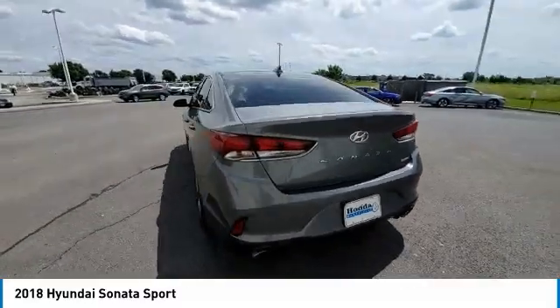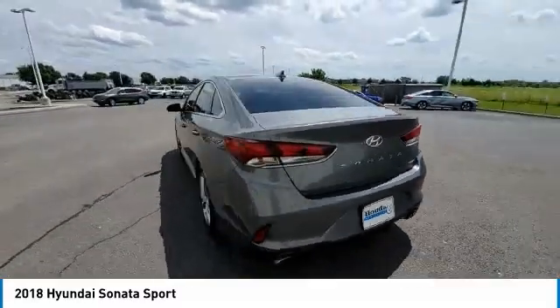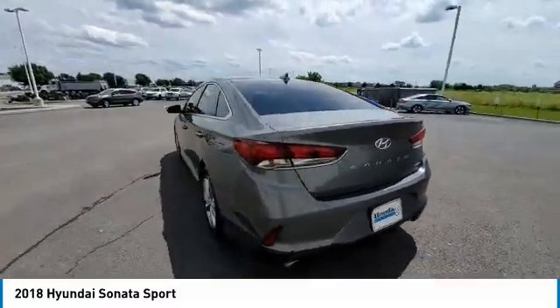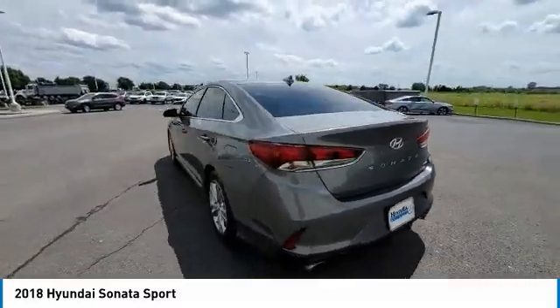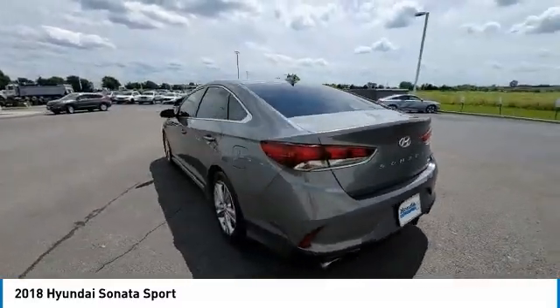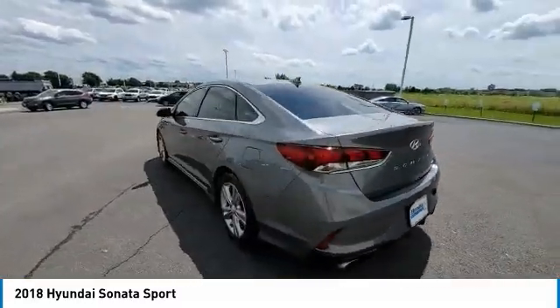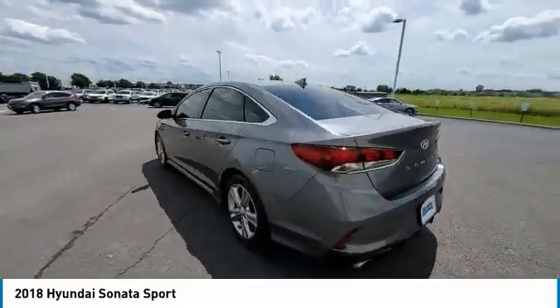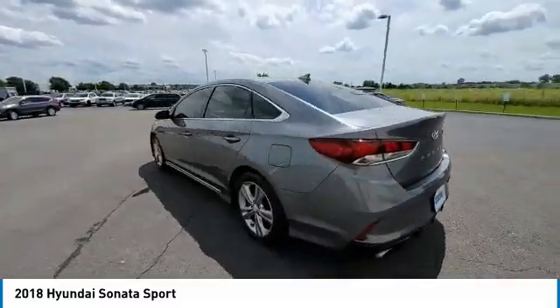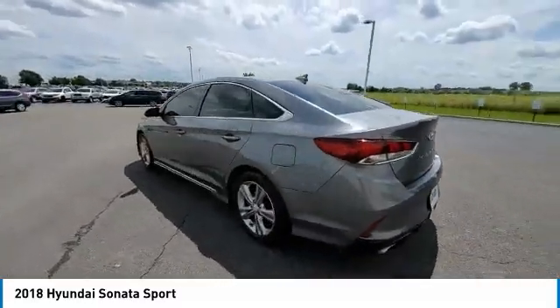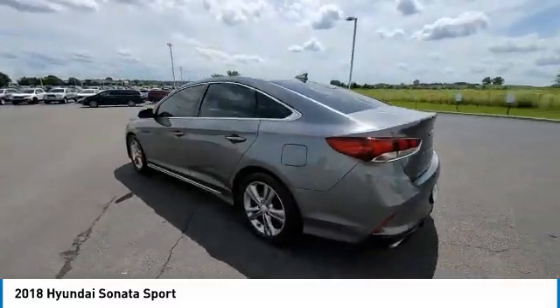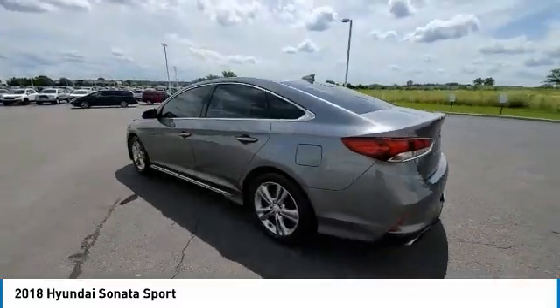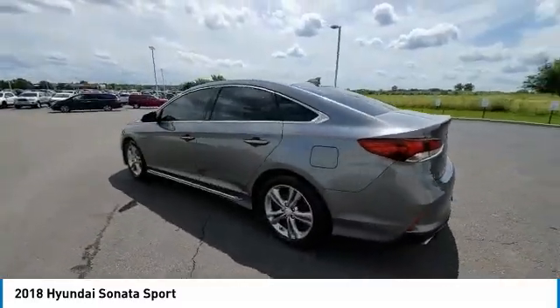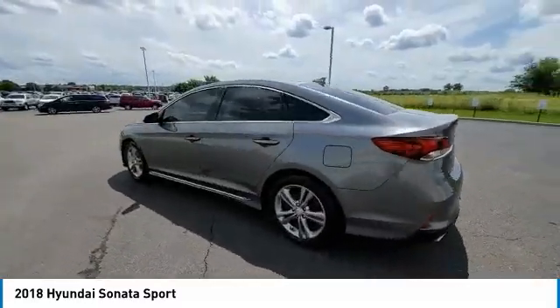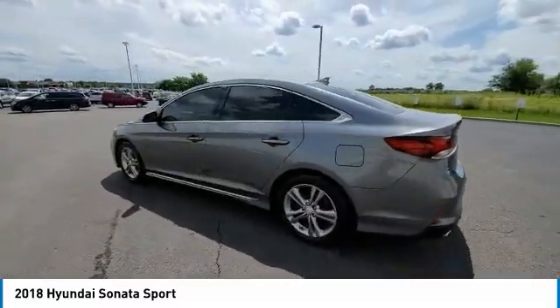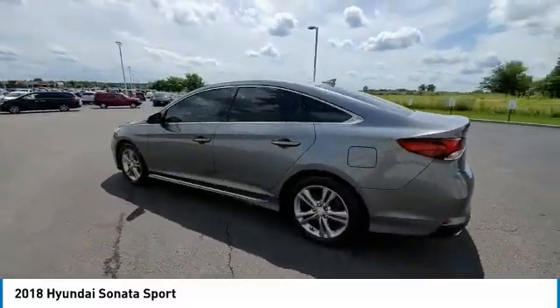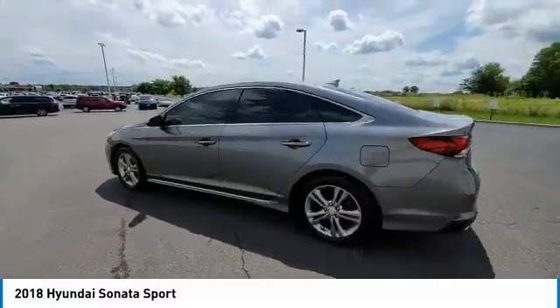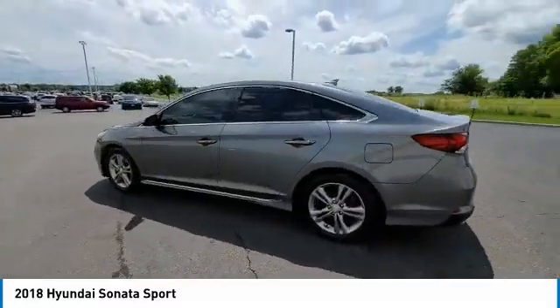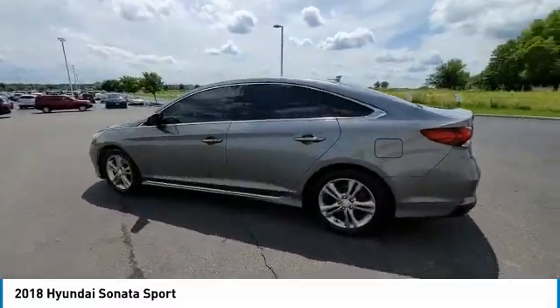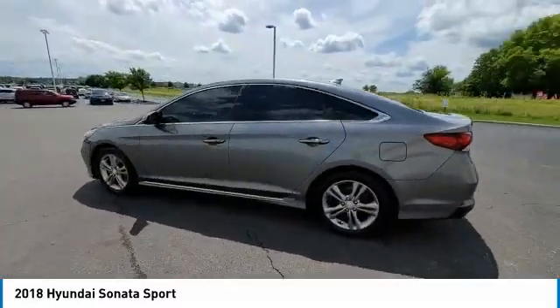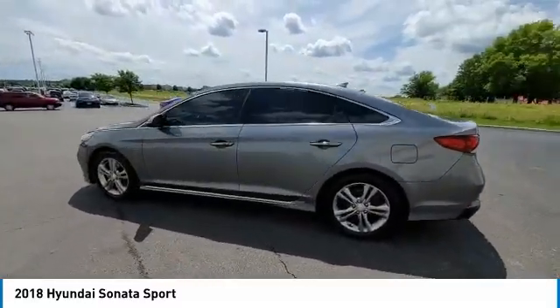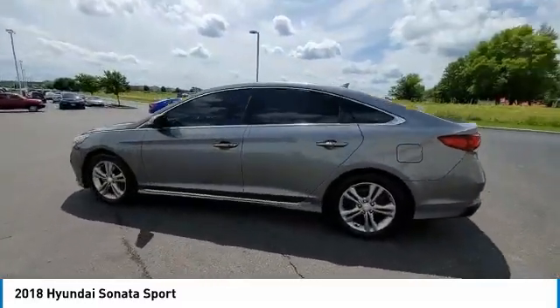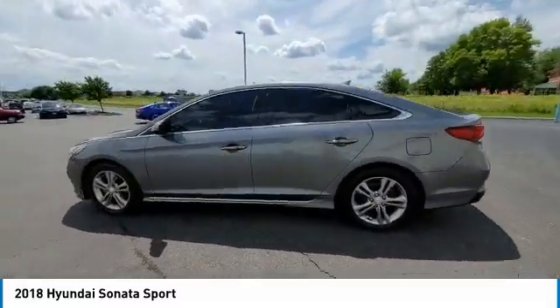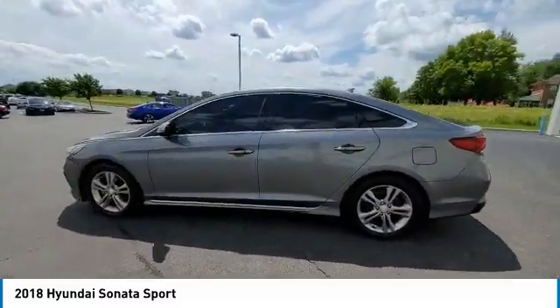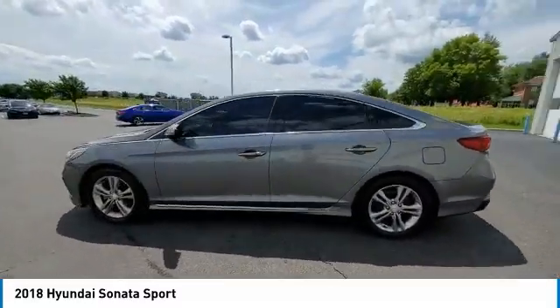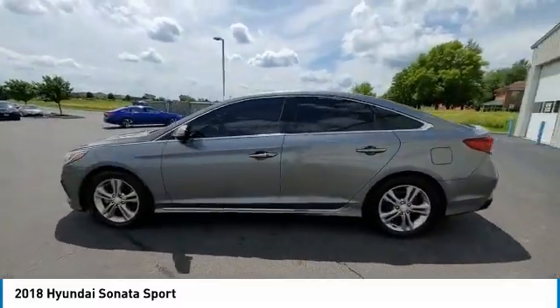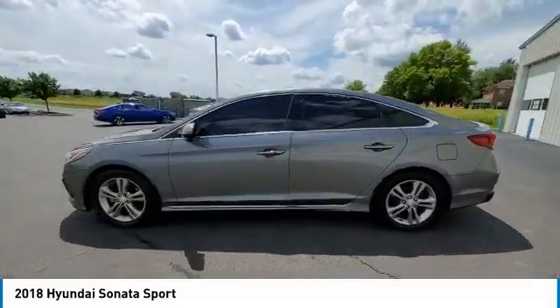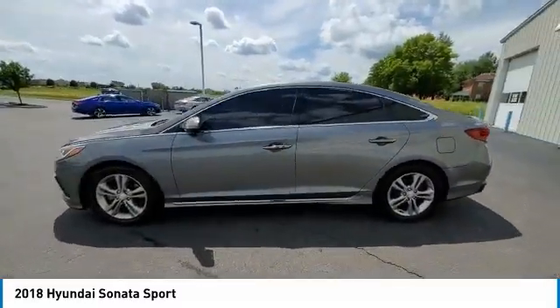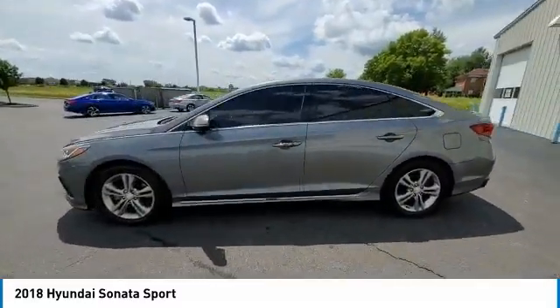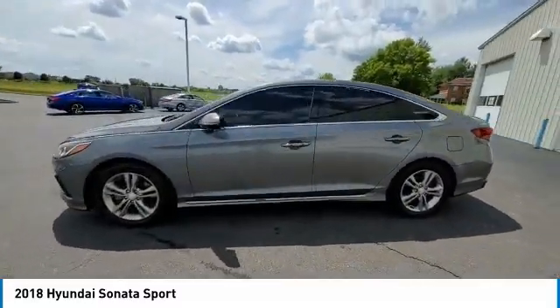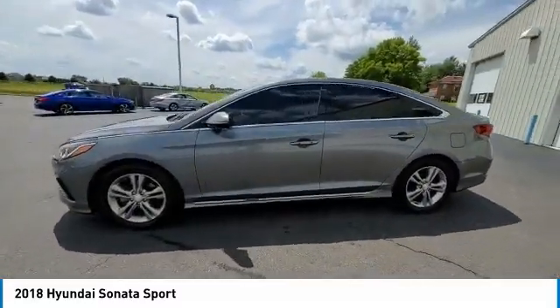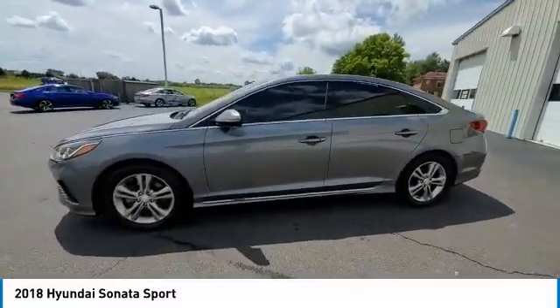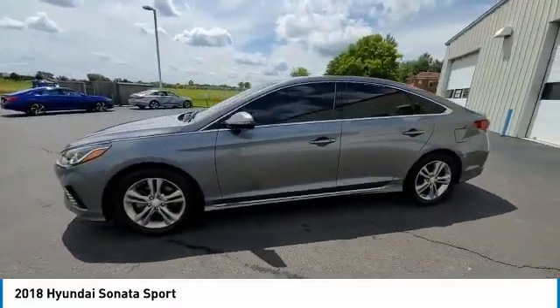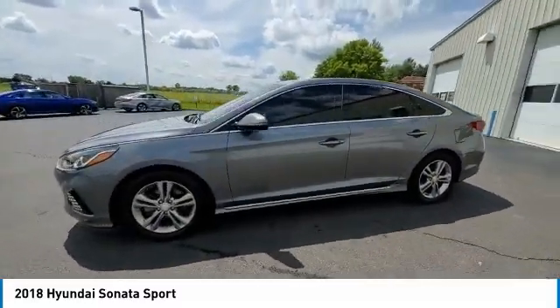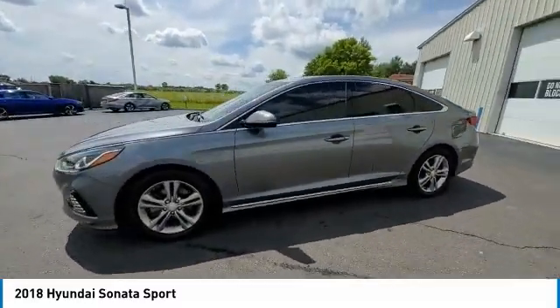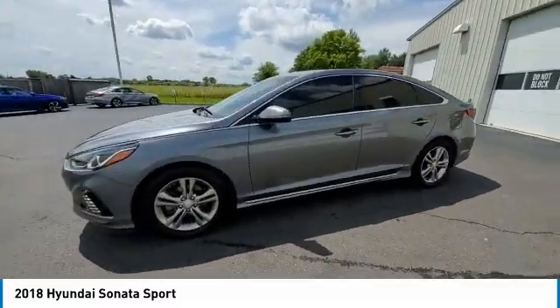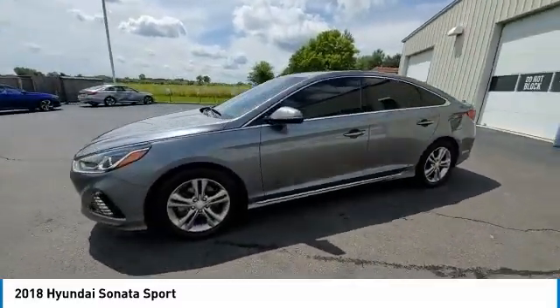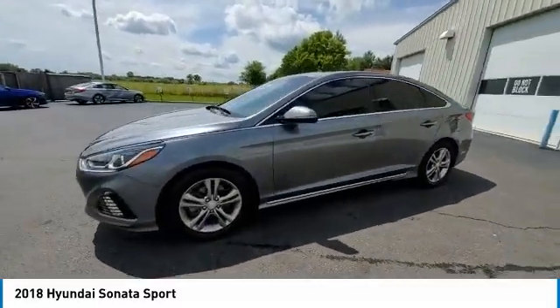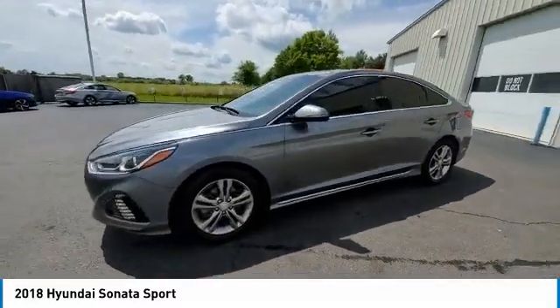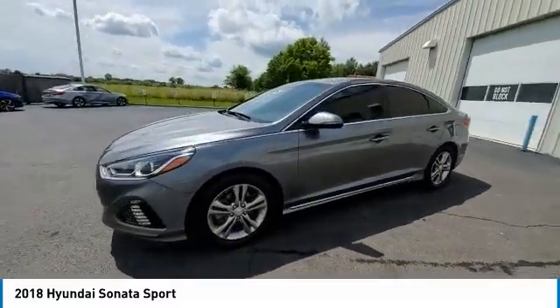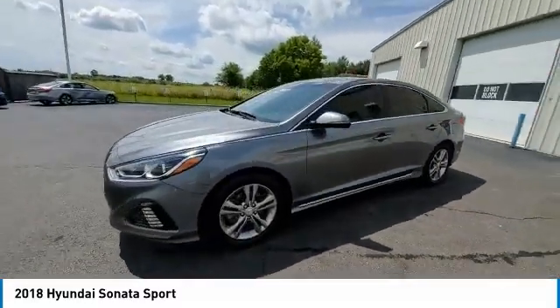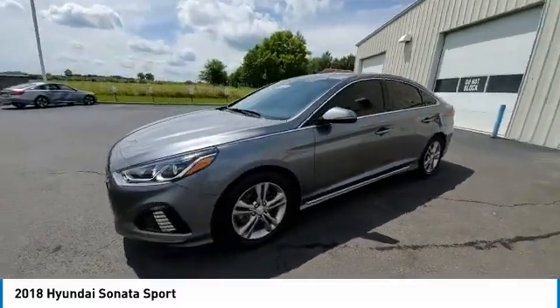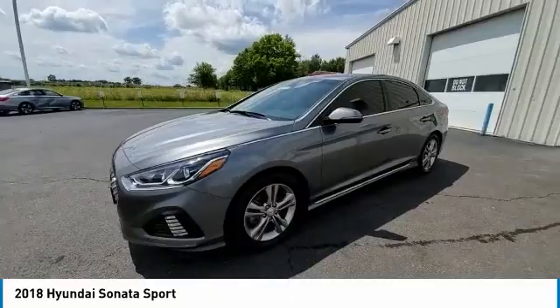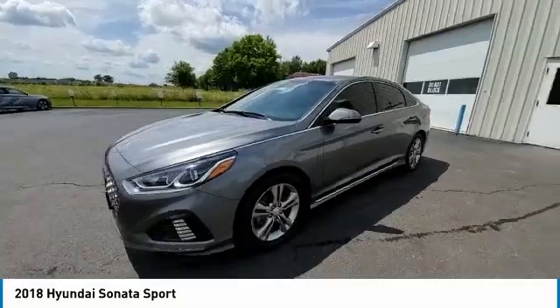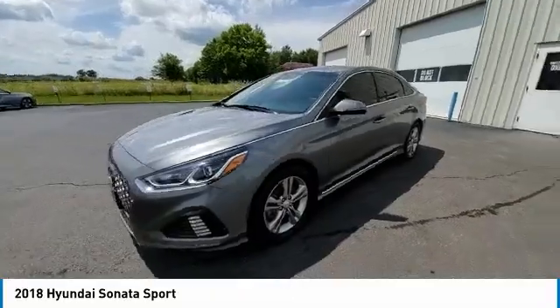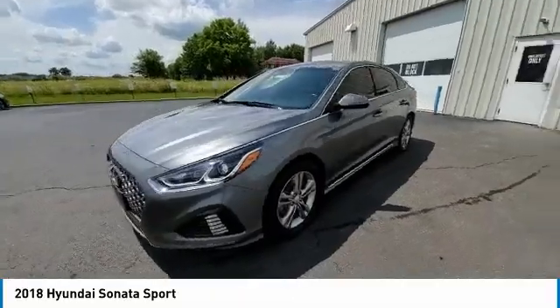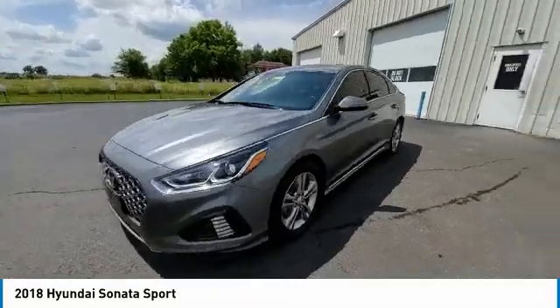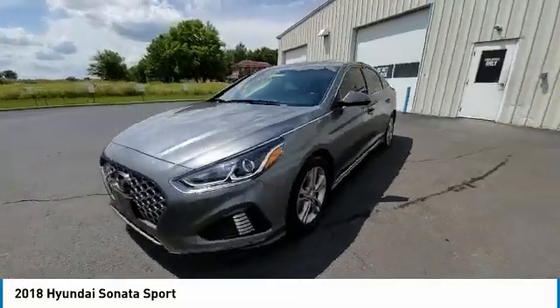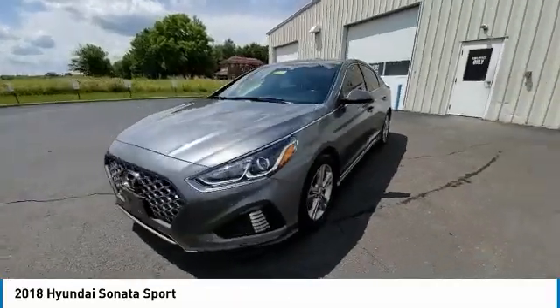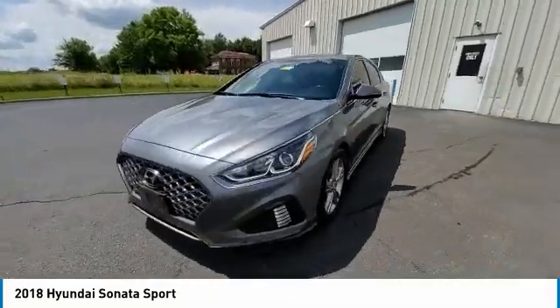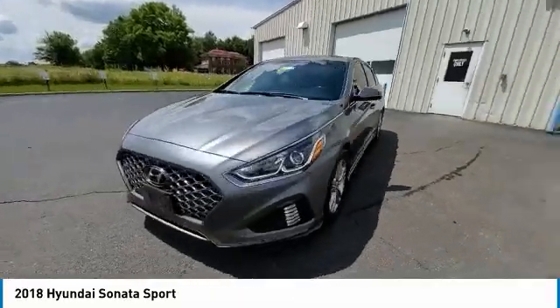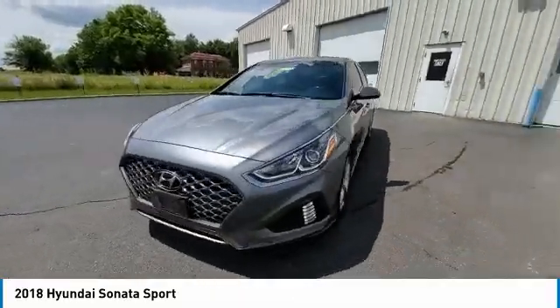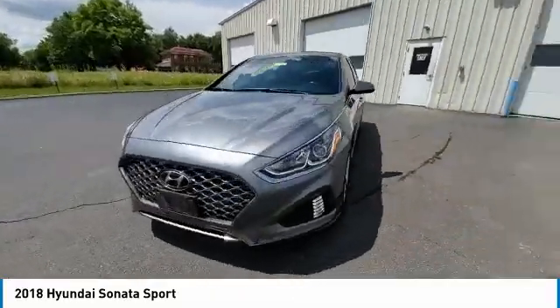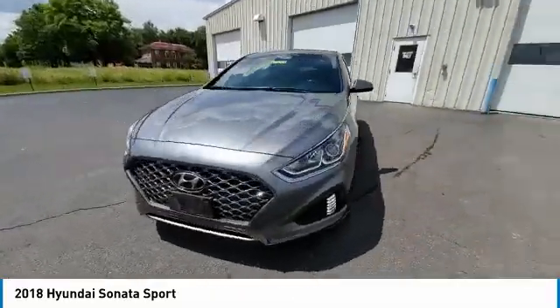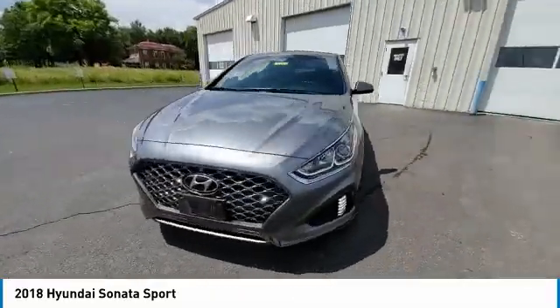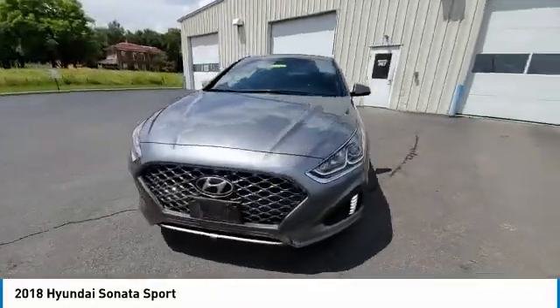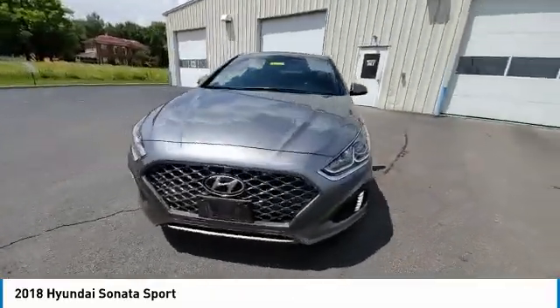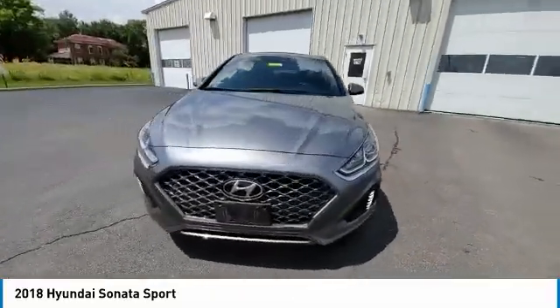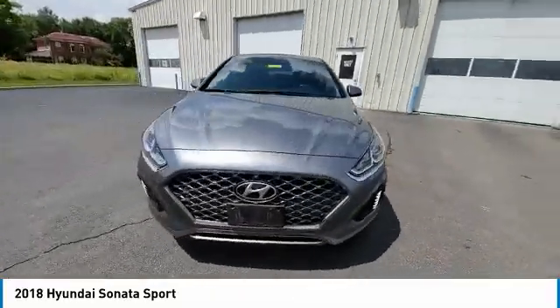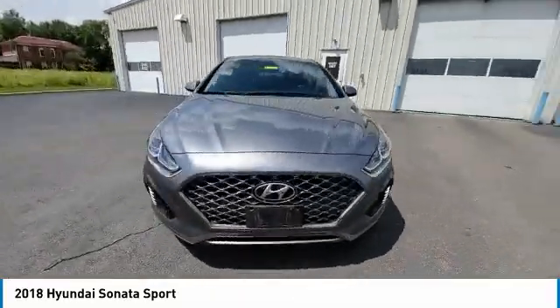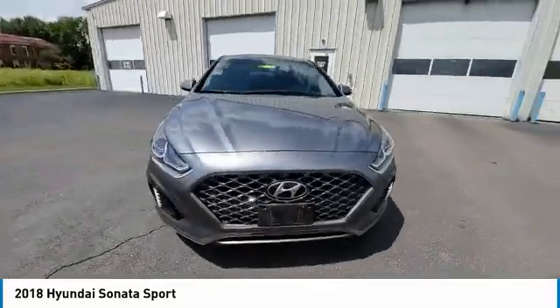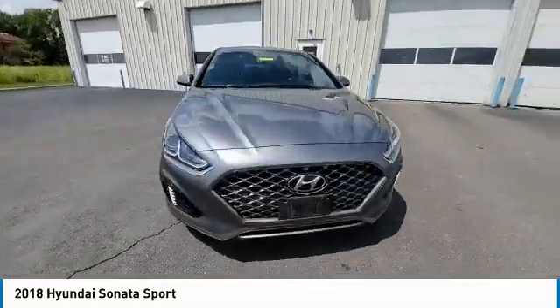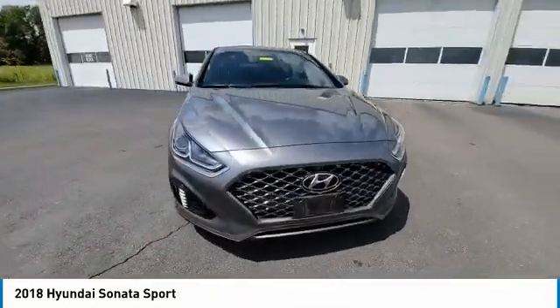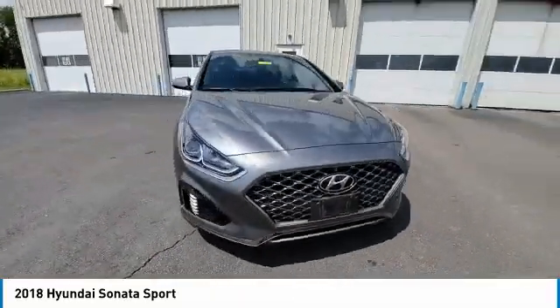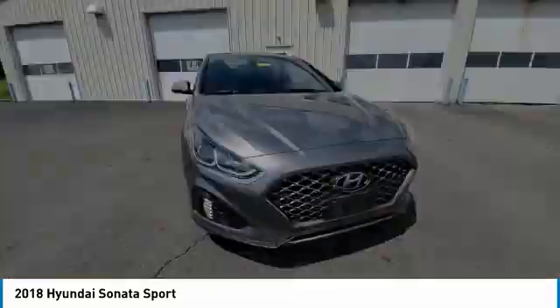This vehicle has less than 45,000 miles. Here are some of this vehicle's great options: Electronic Stability Control,